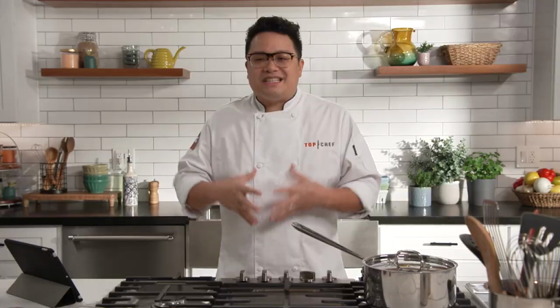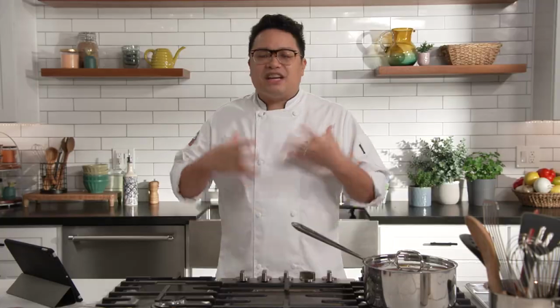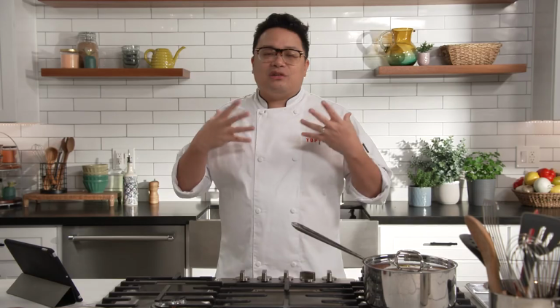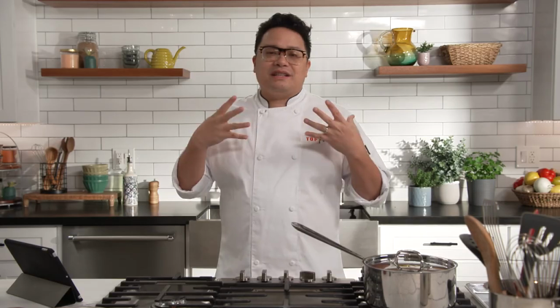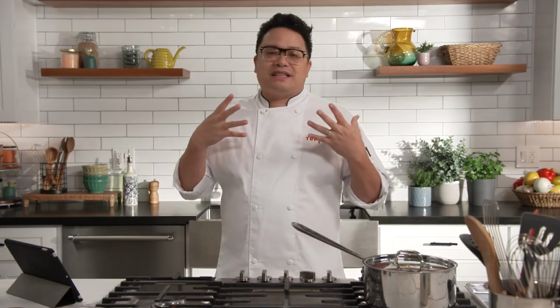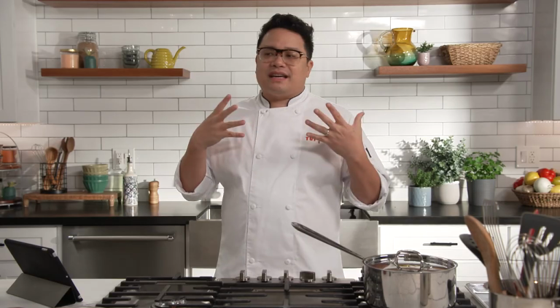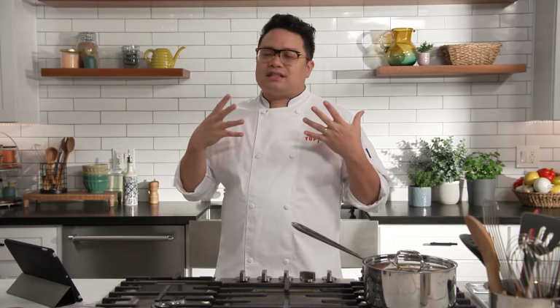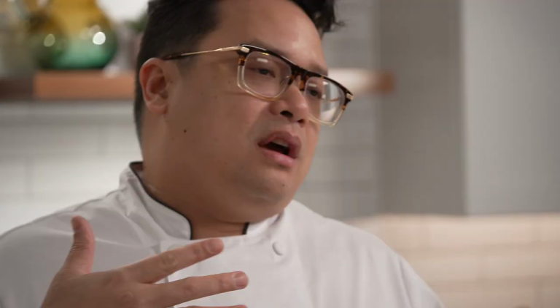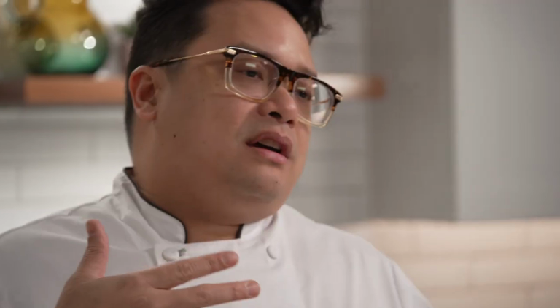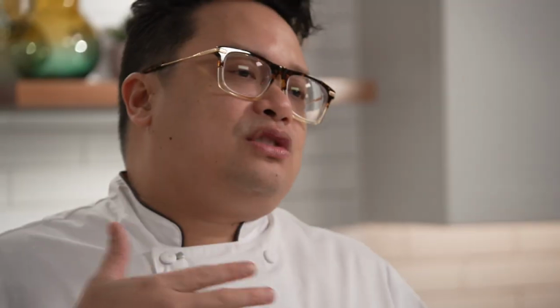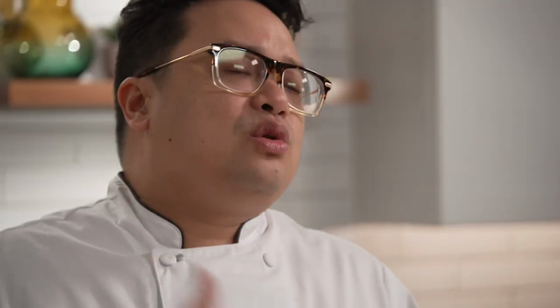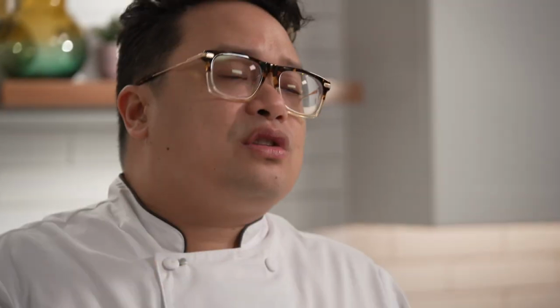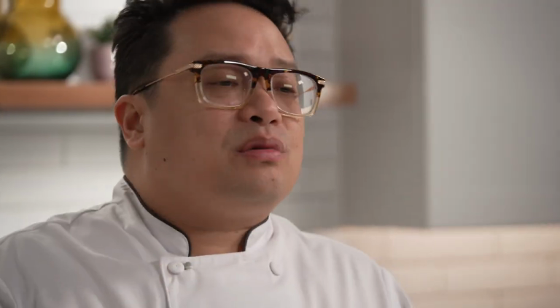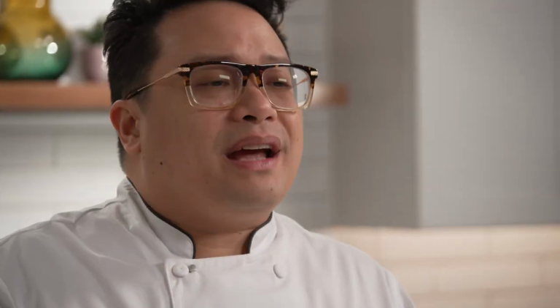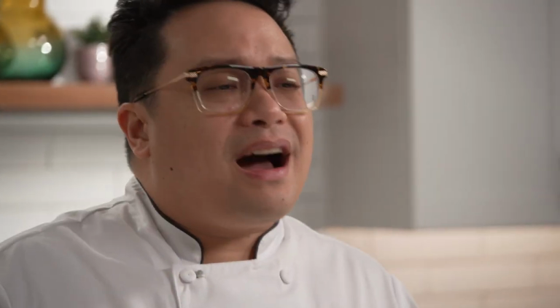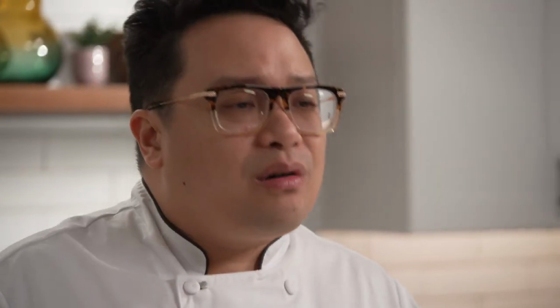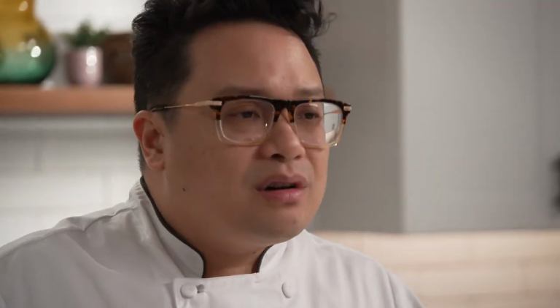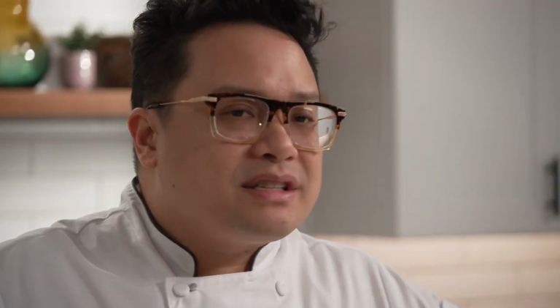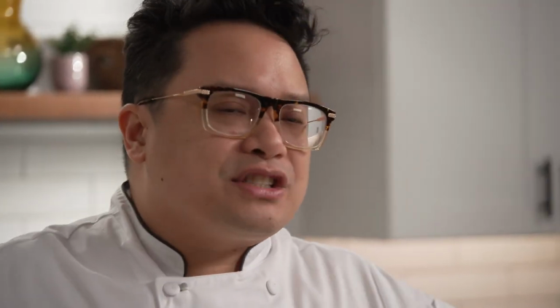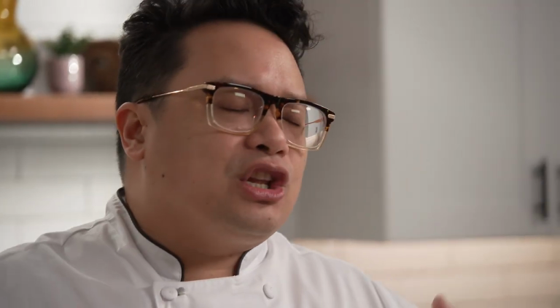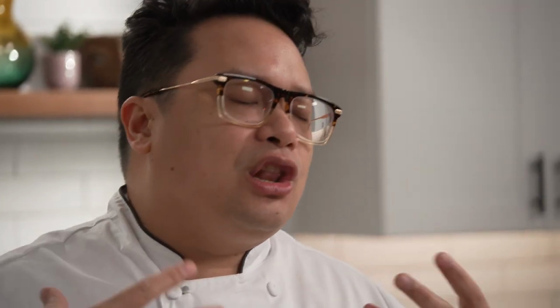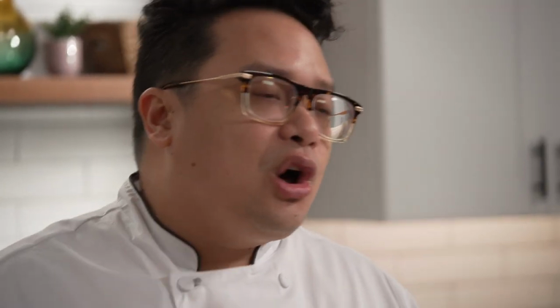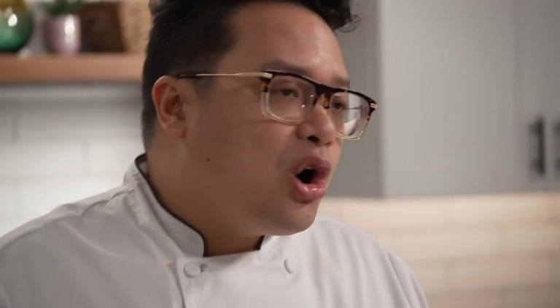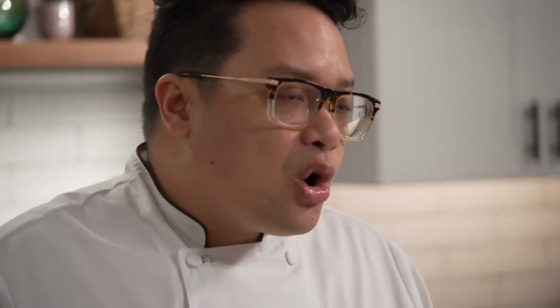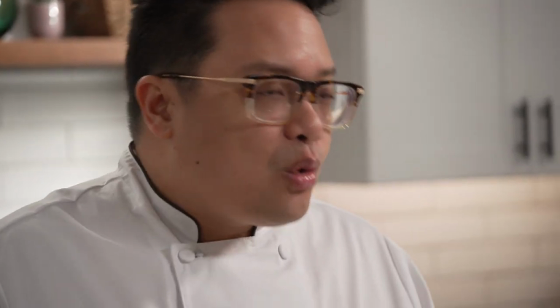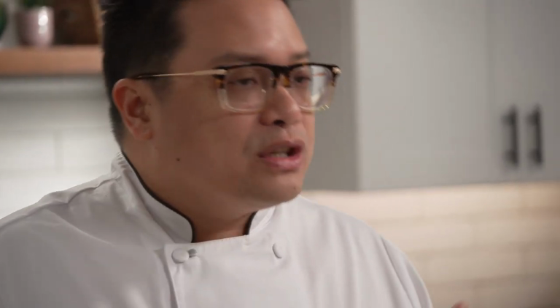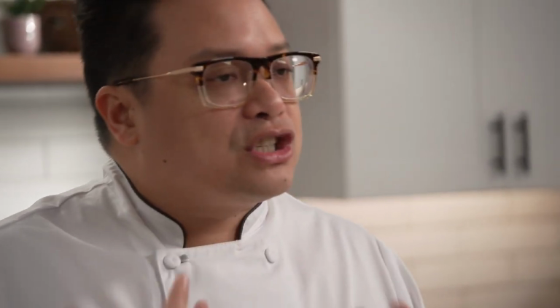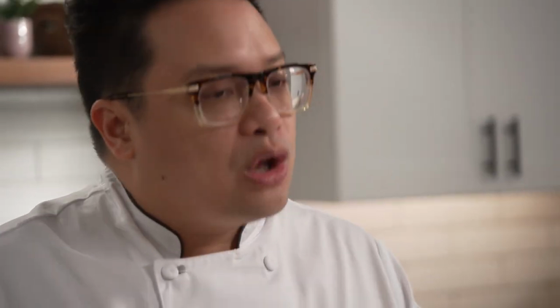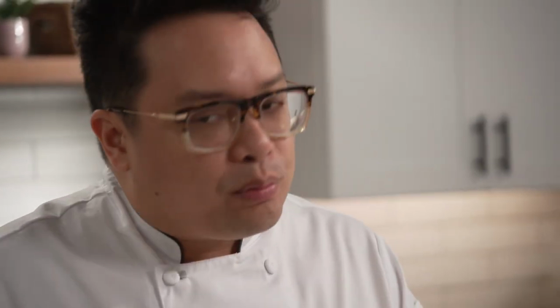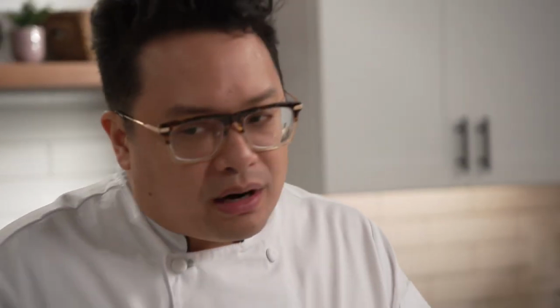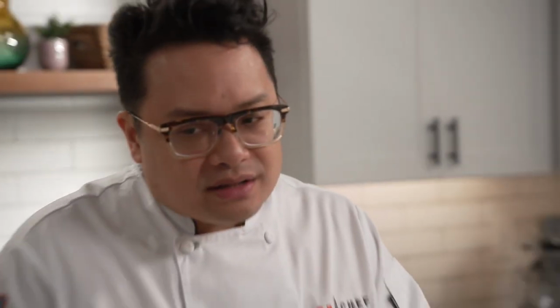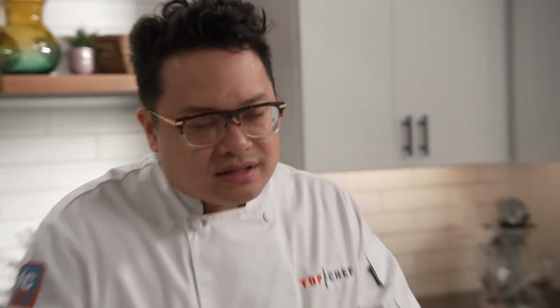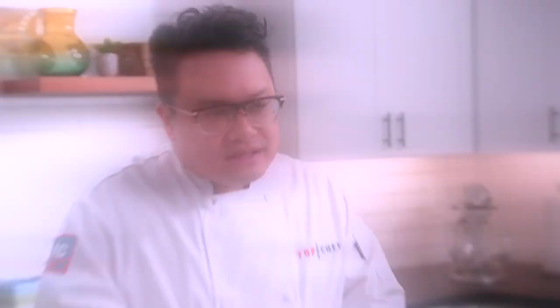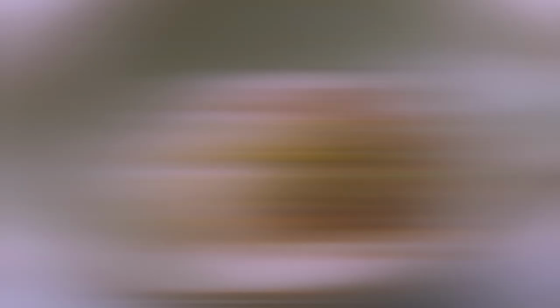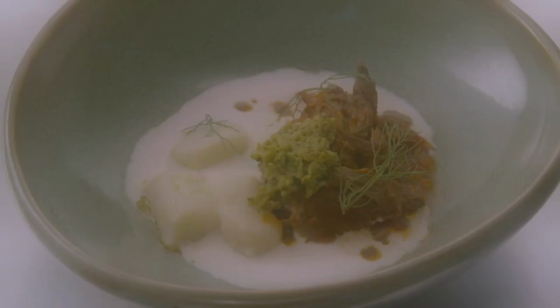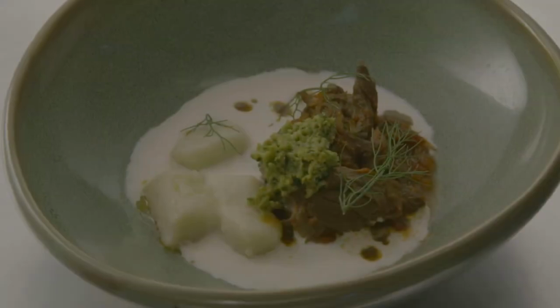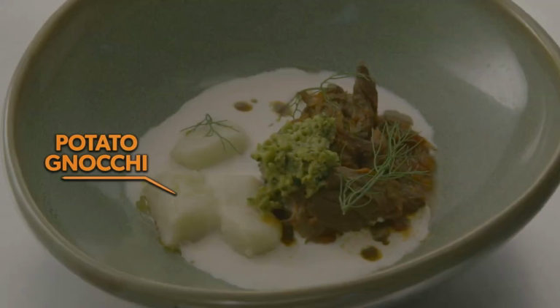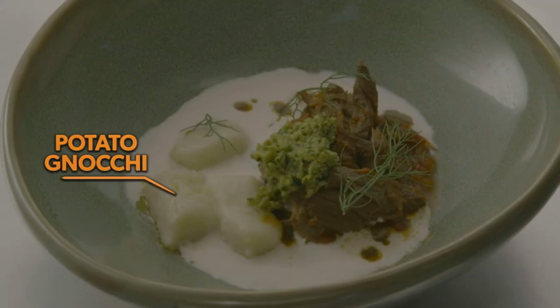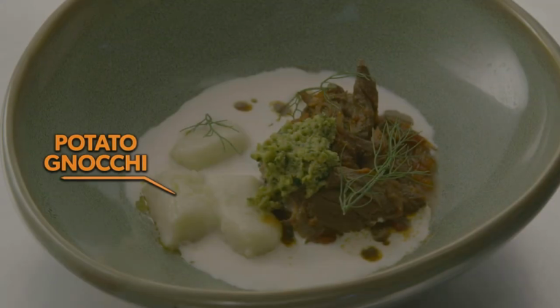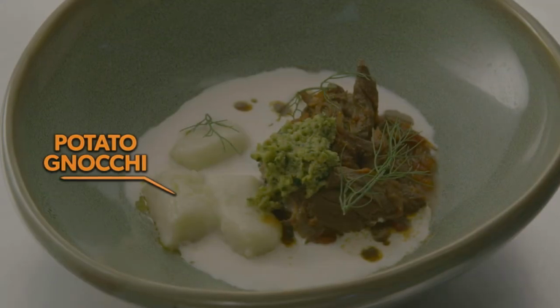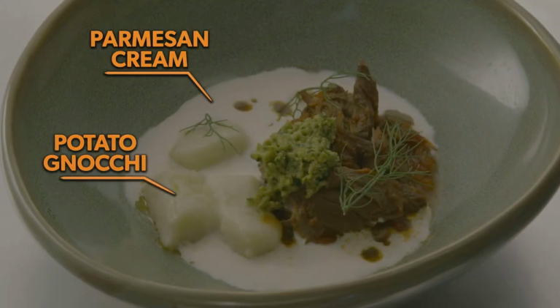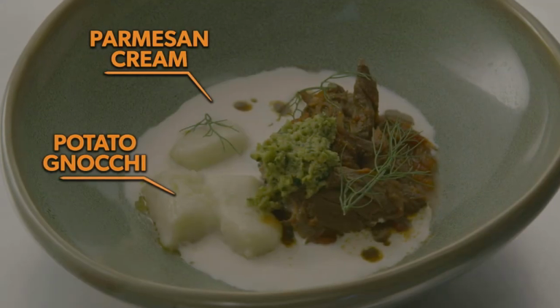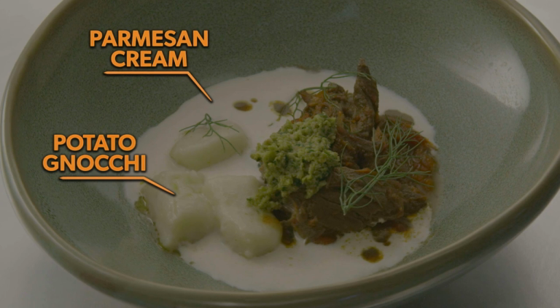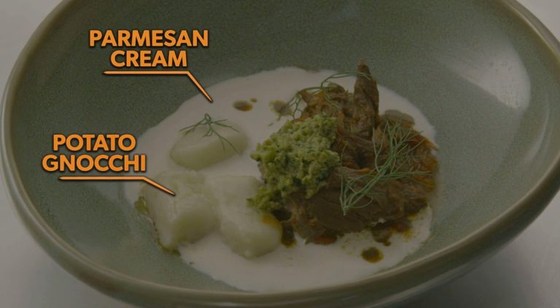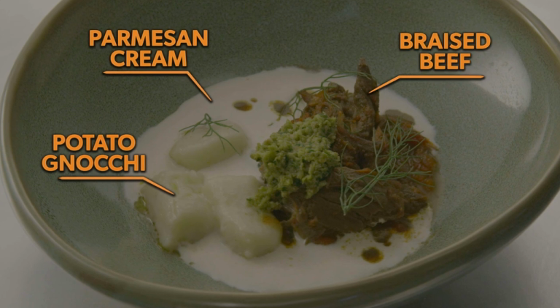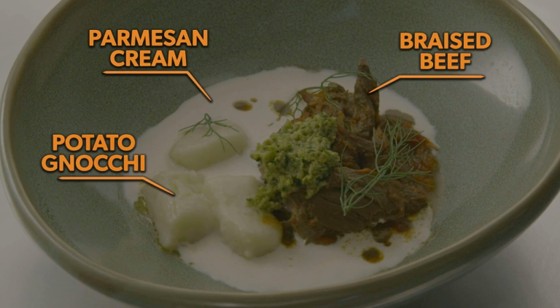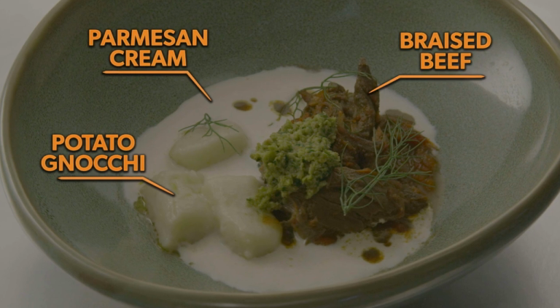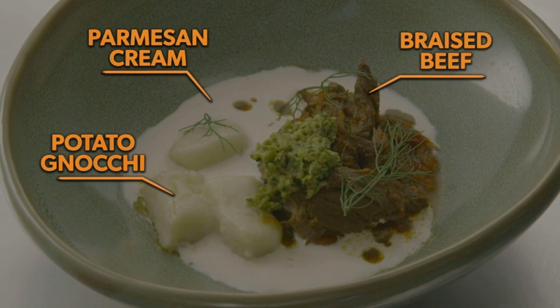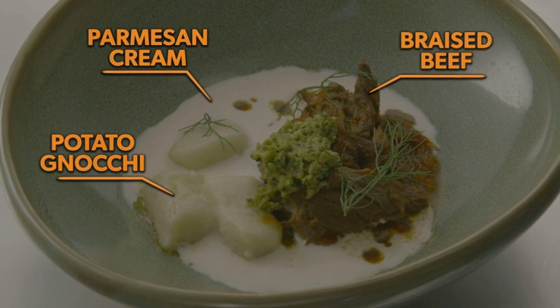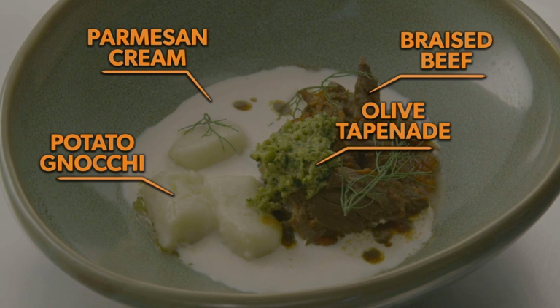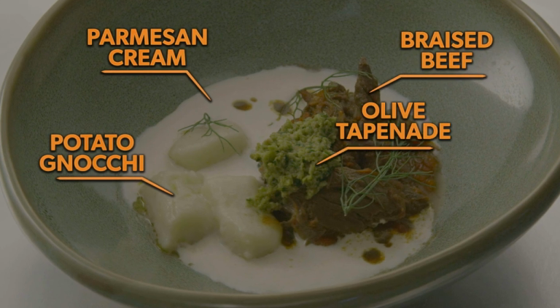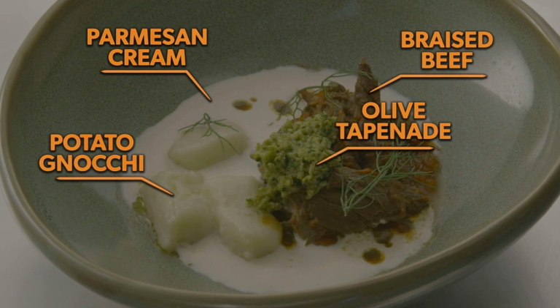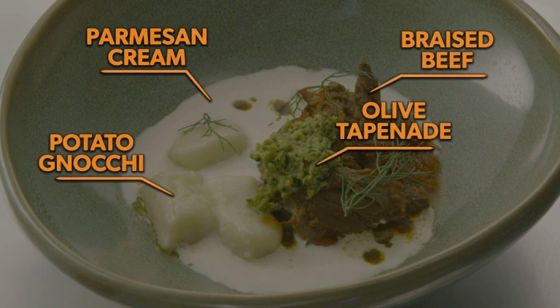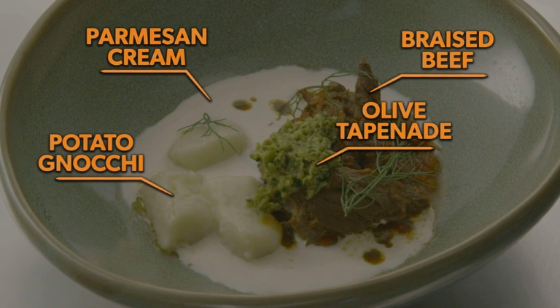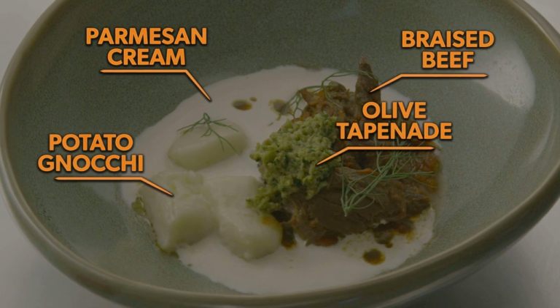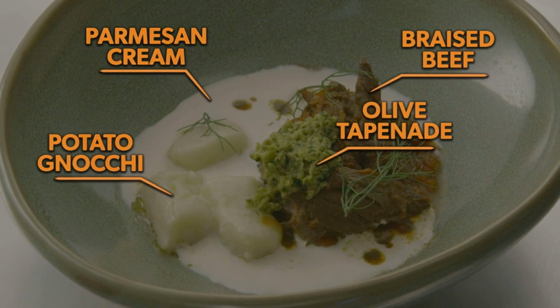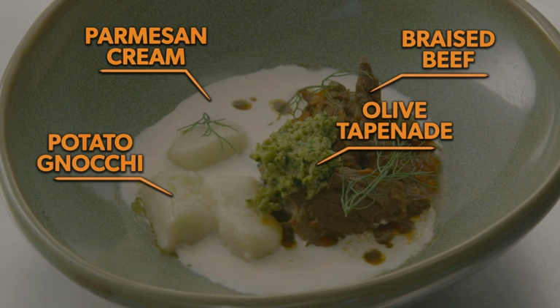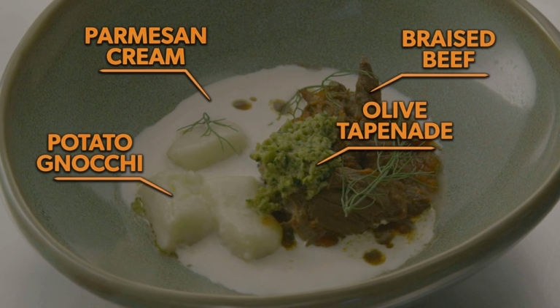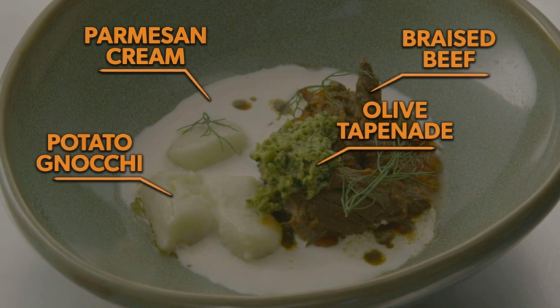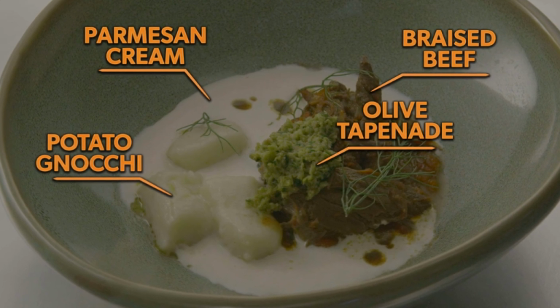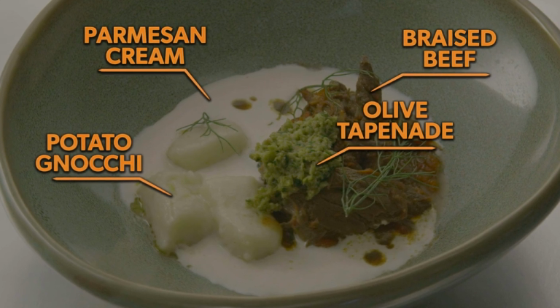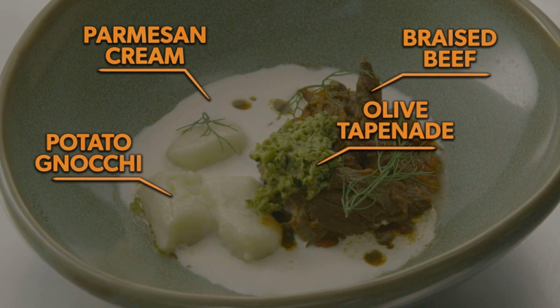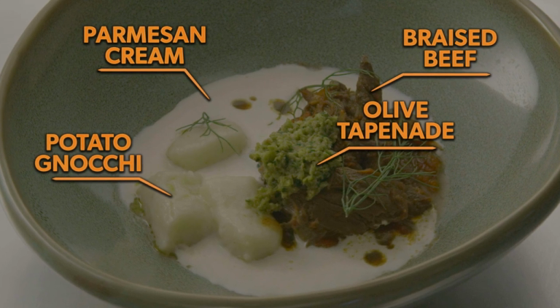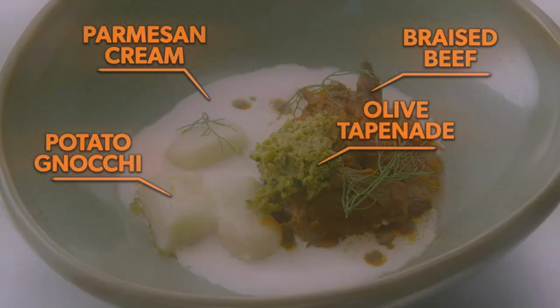It generally takes two to three hours — it's a low and slow process. But I've been able to get the ingredients down and the cook time down for y'all.